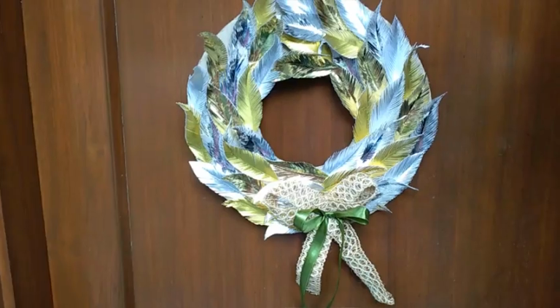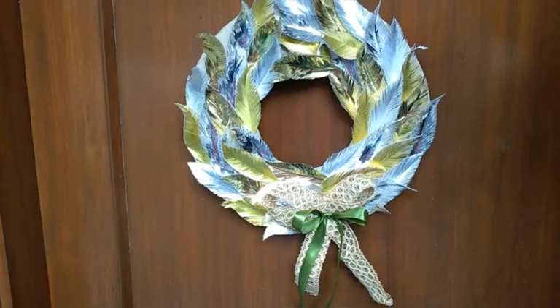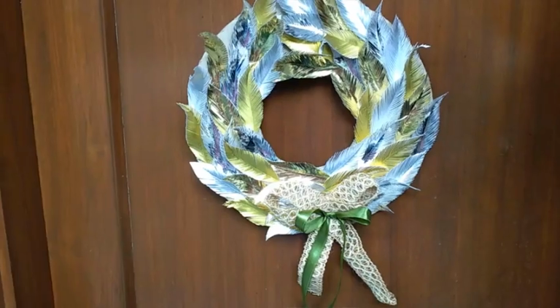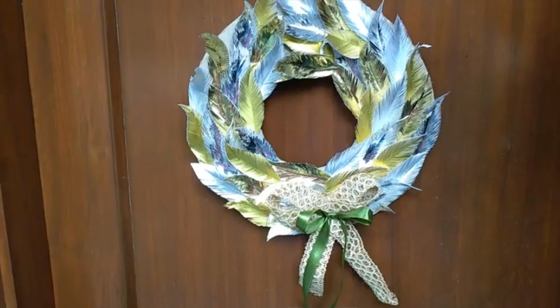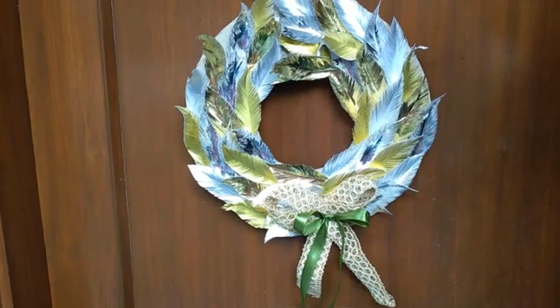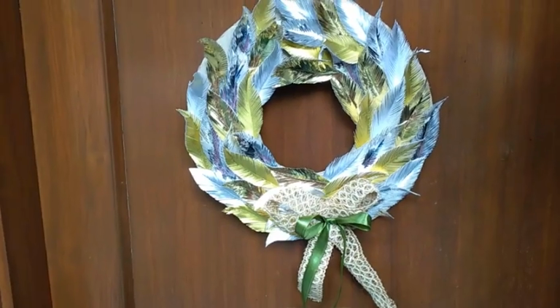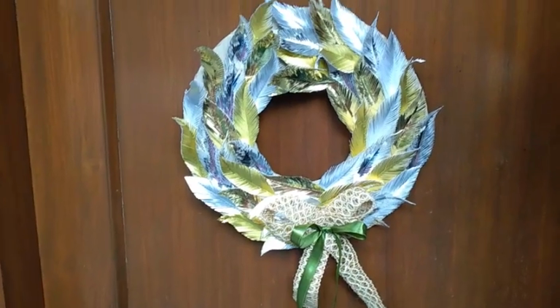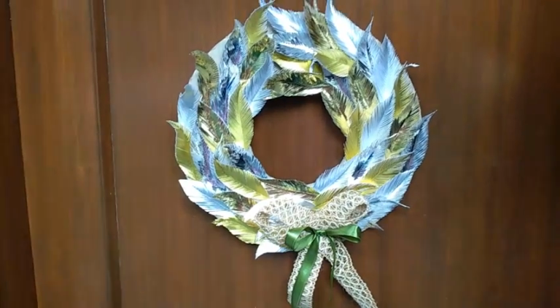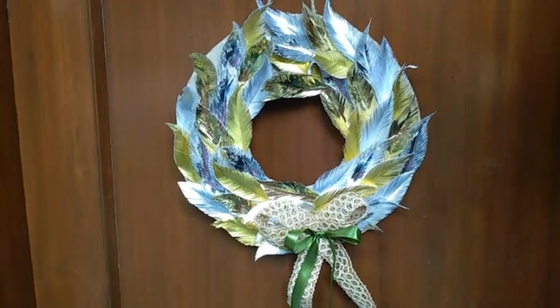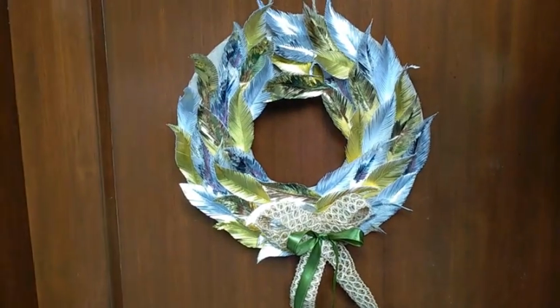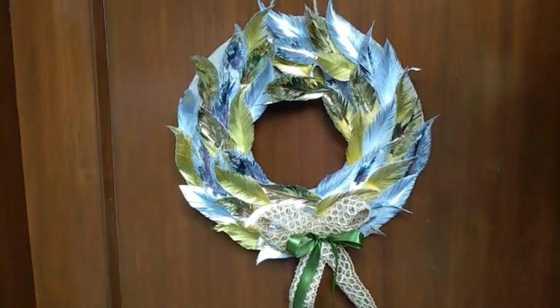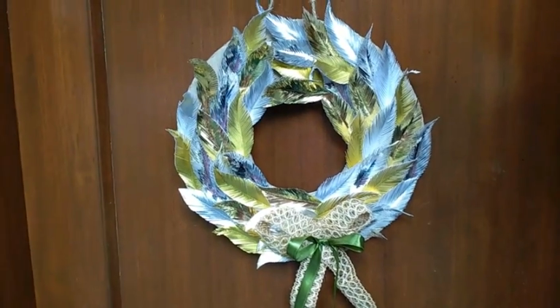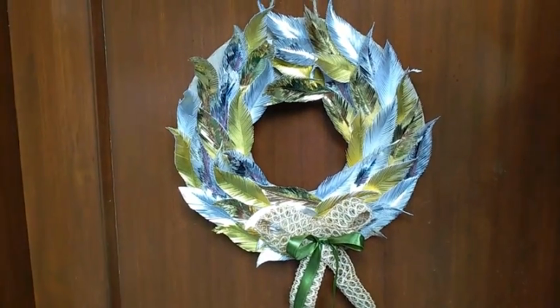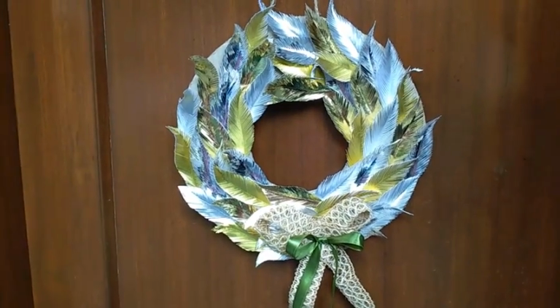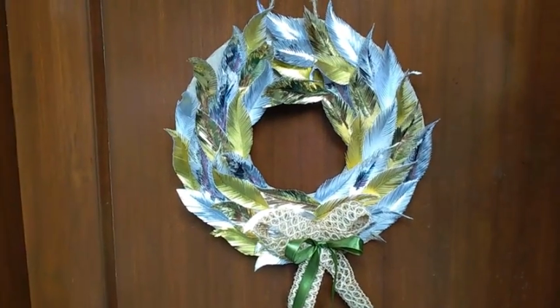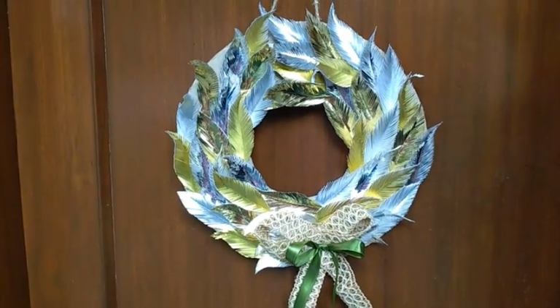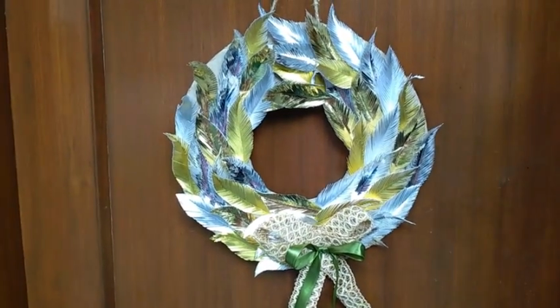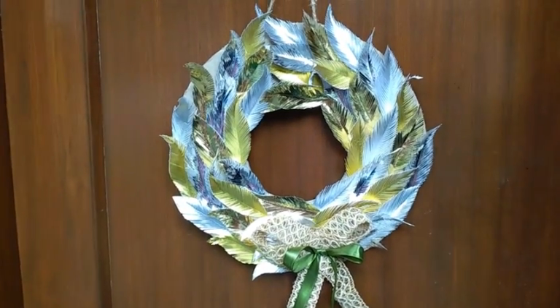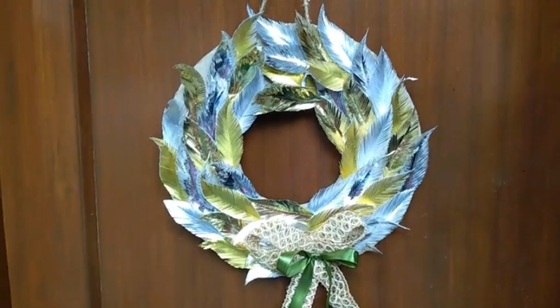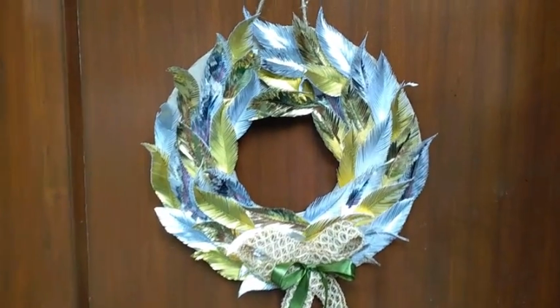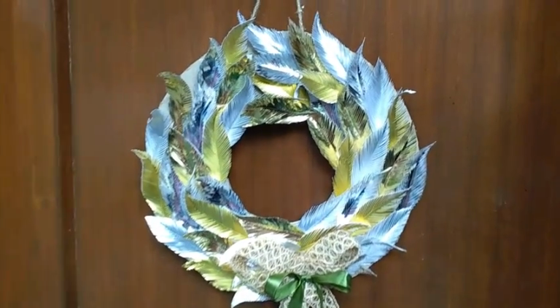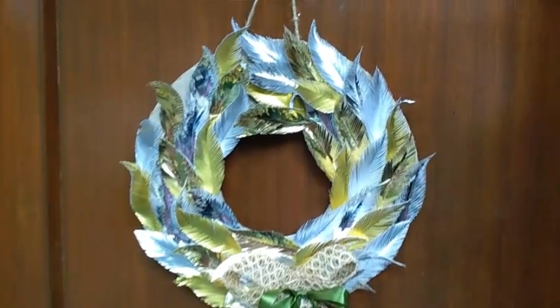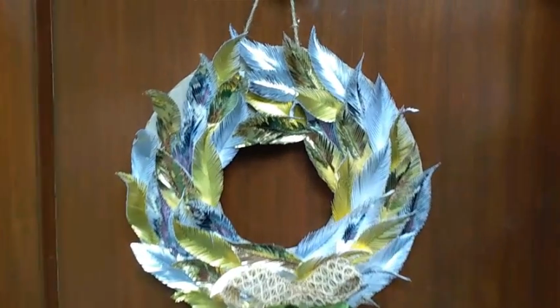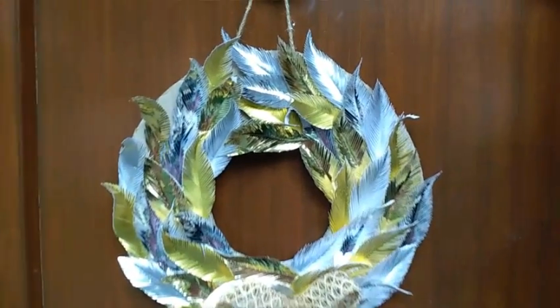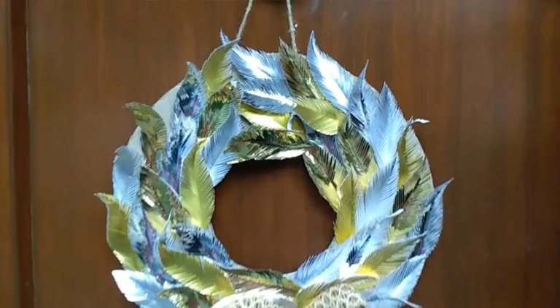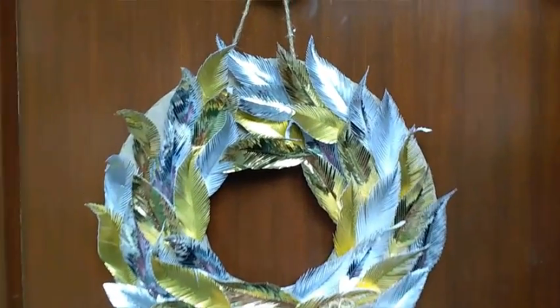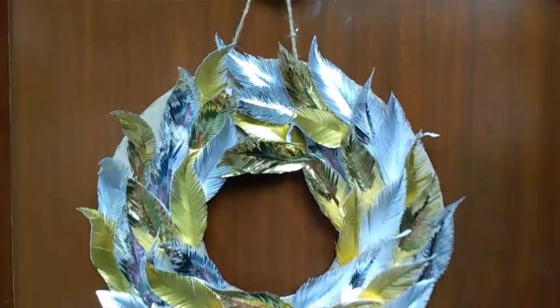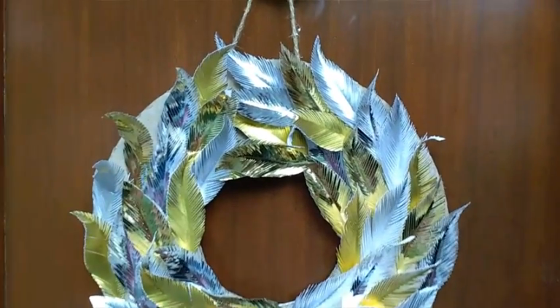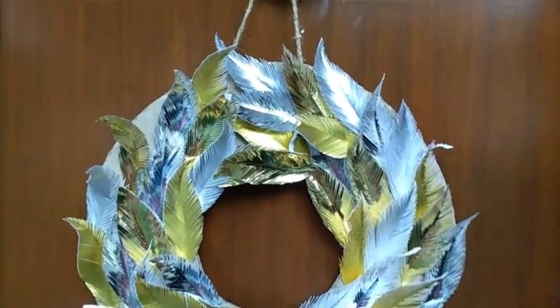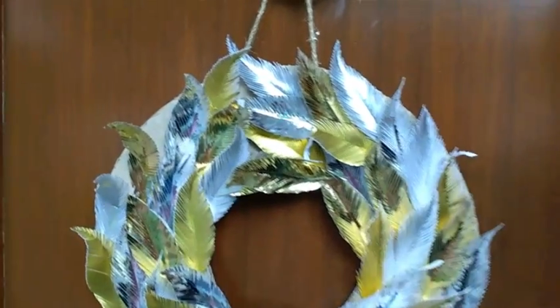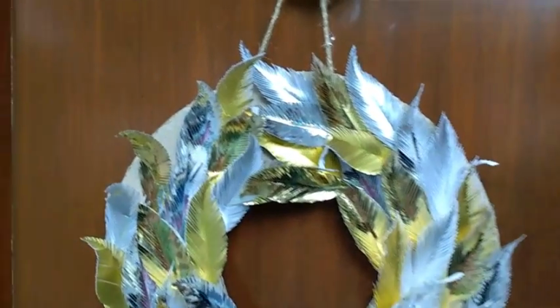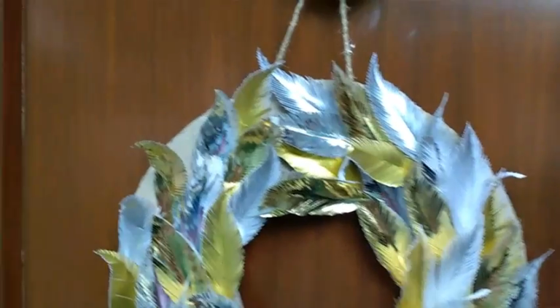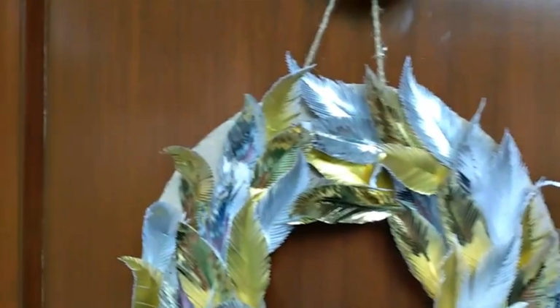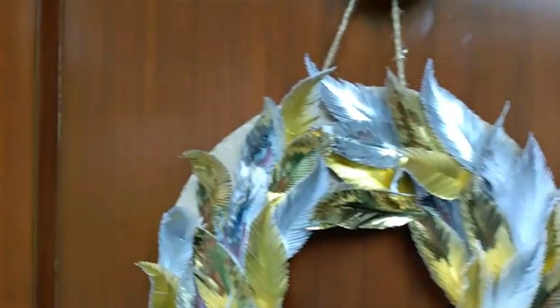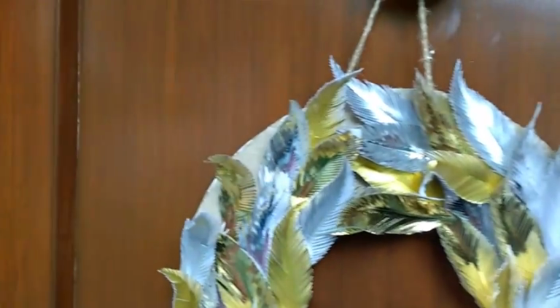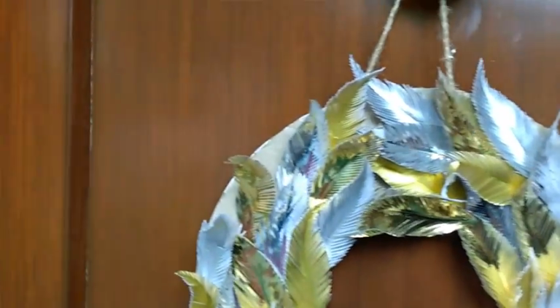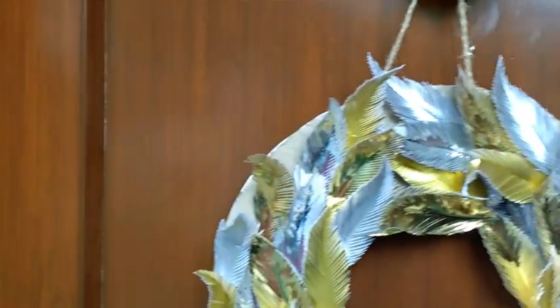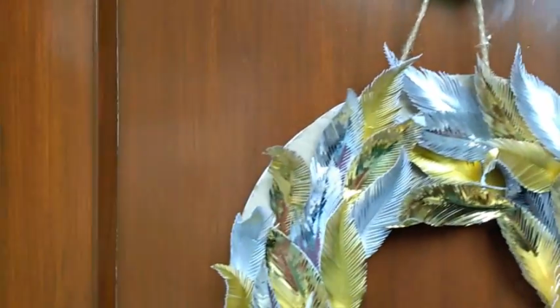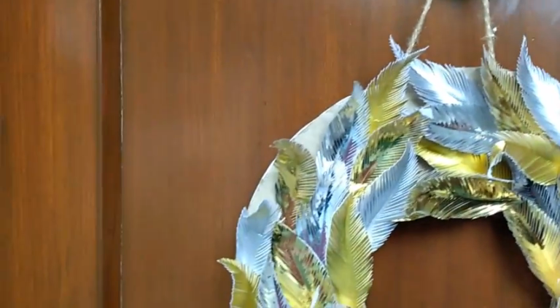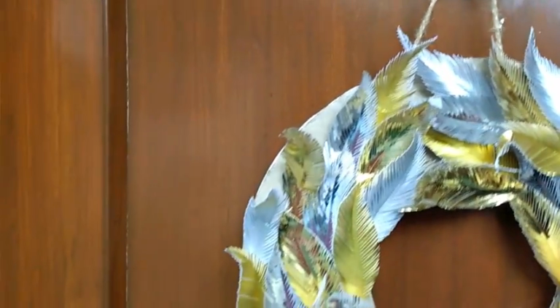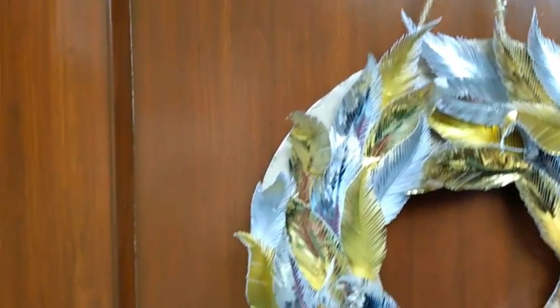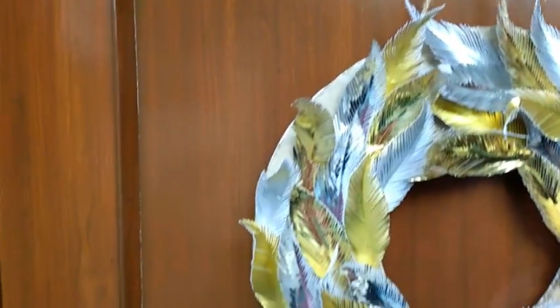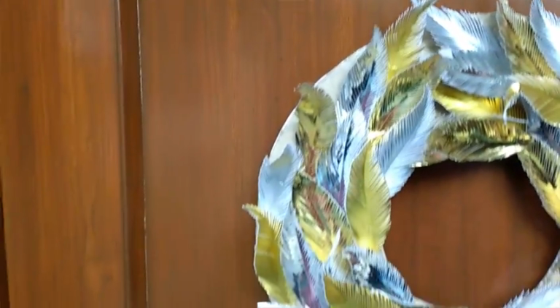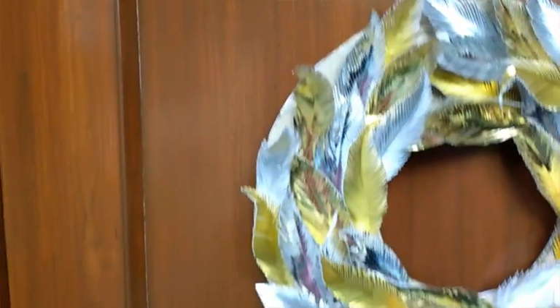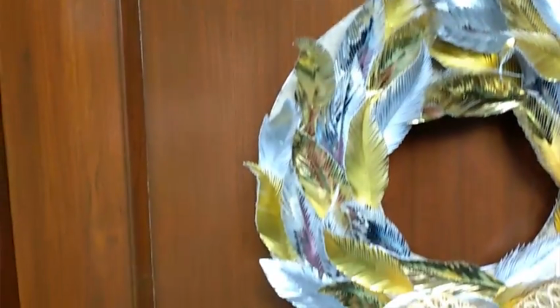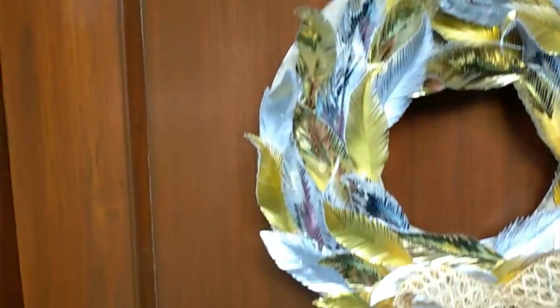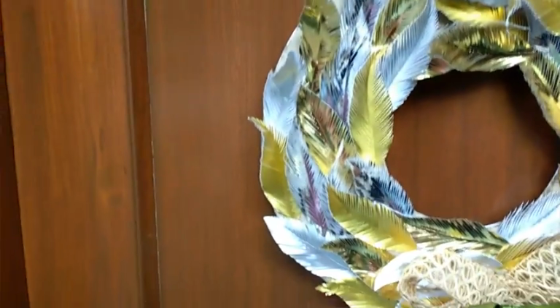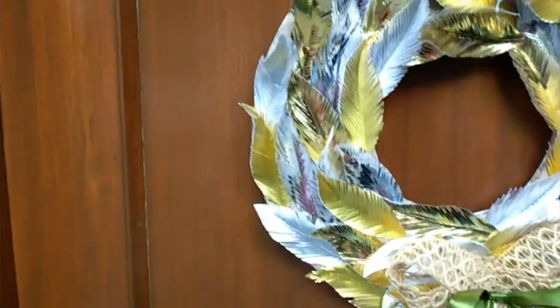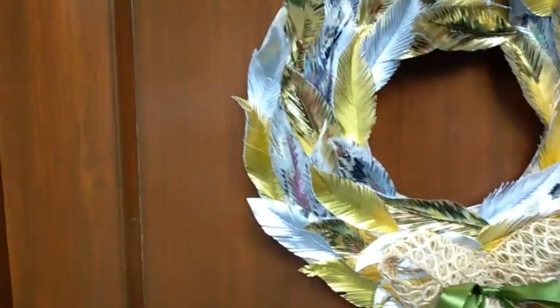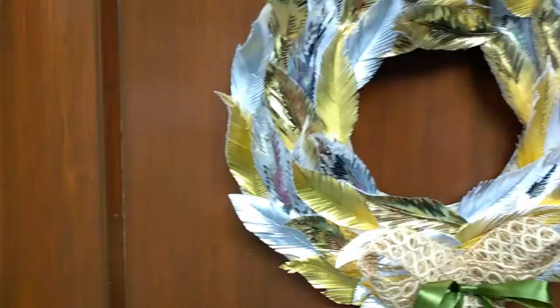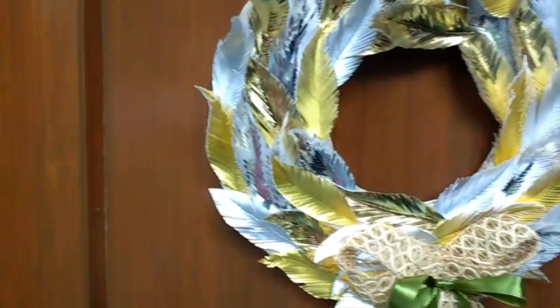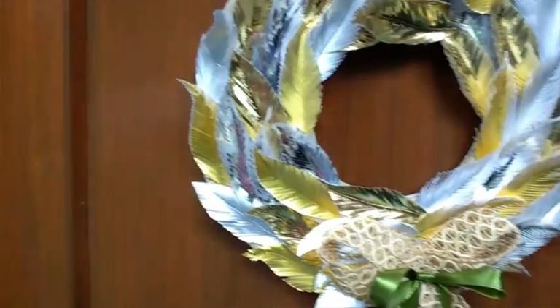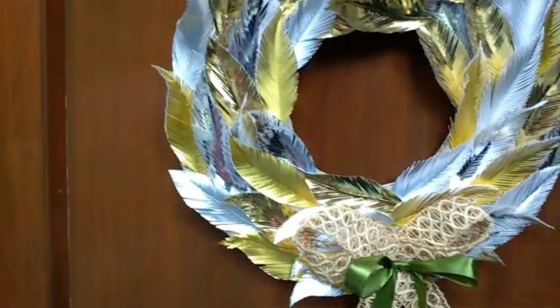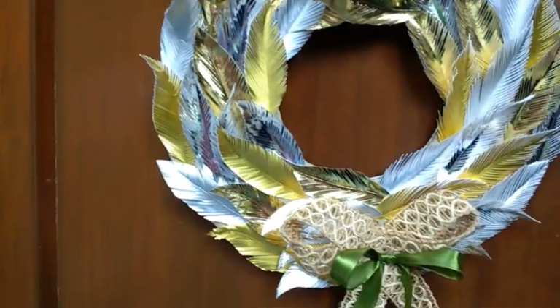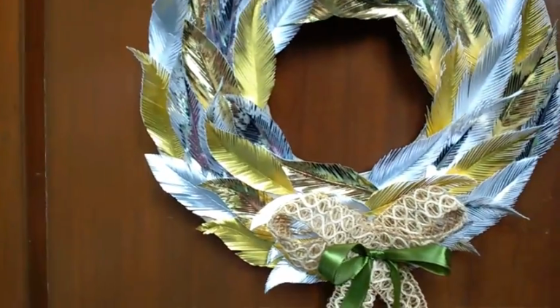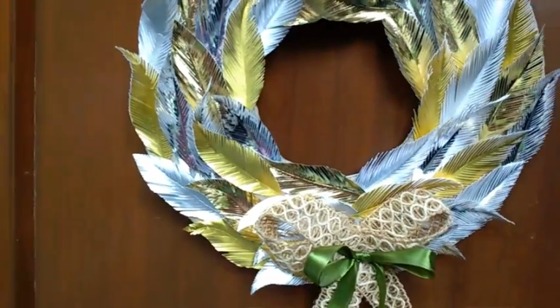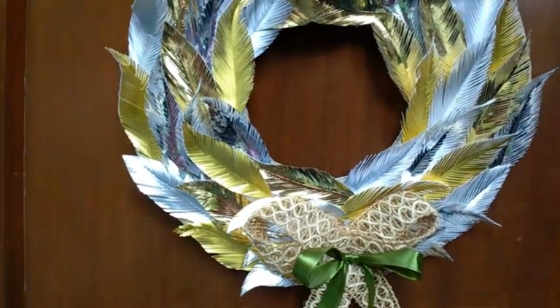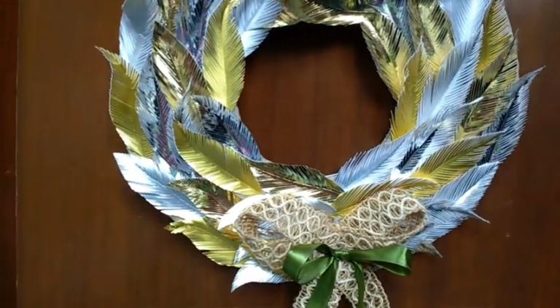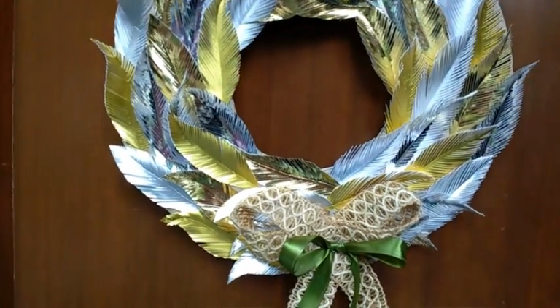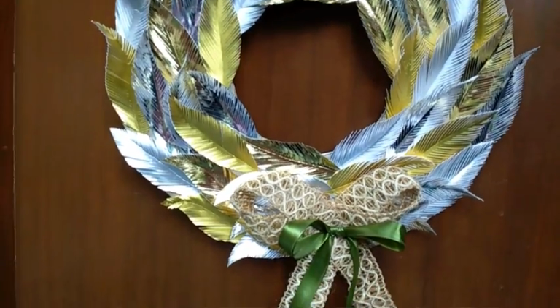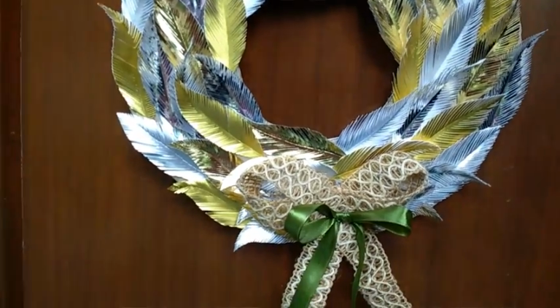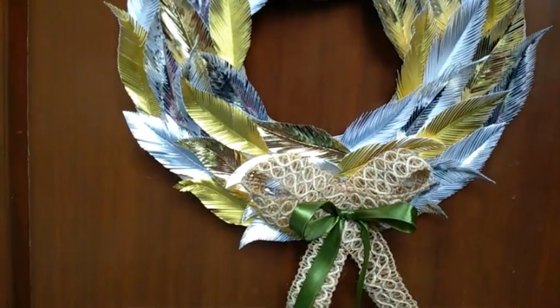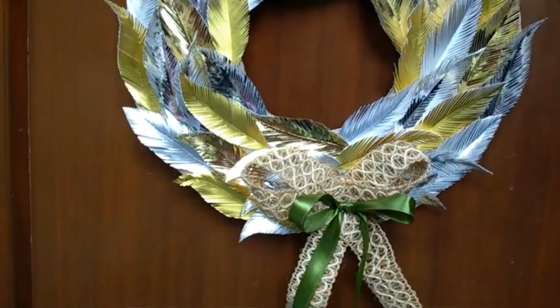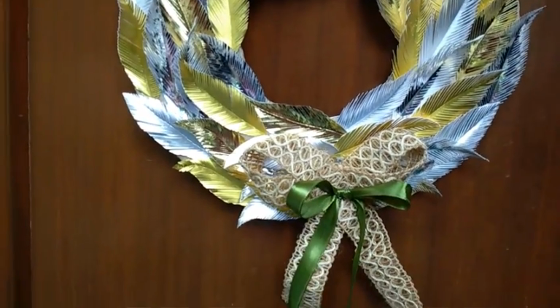Hi! Today I am going to make a laurel wreath of paper feathers — a lovely glittering gold and silver creation.